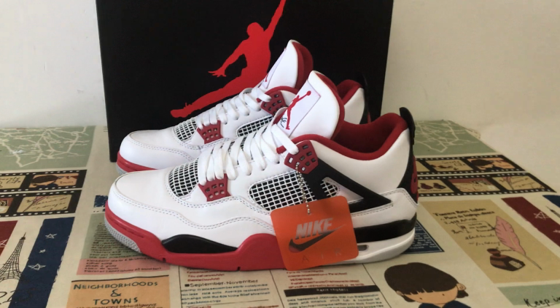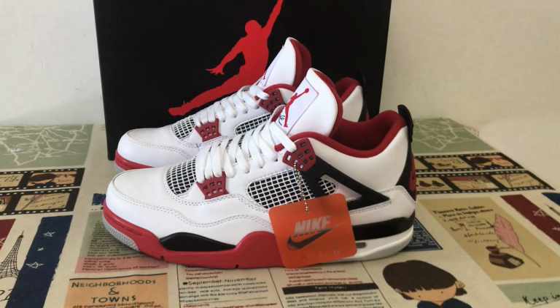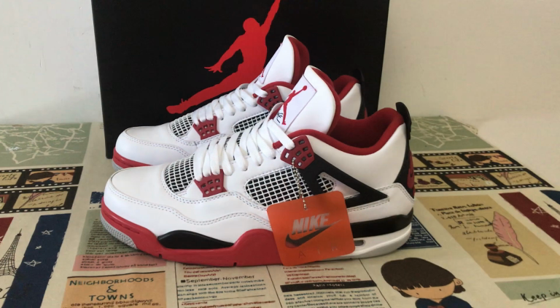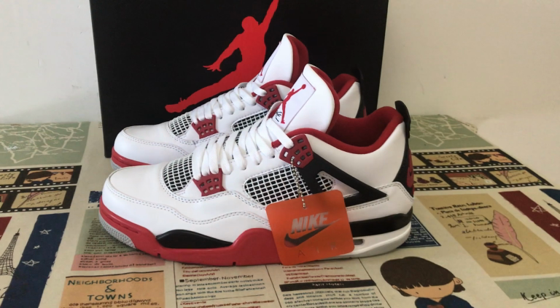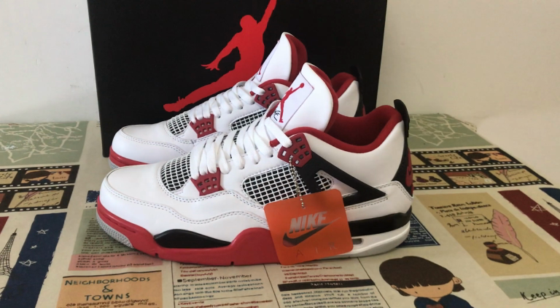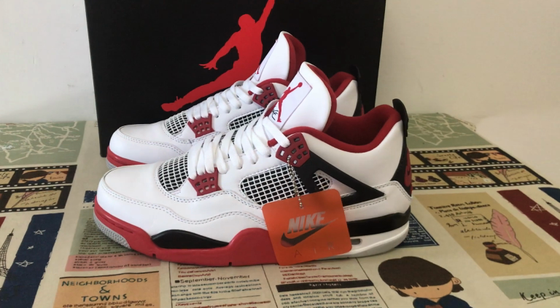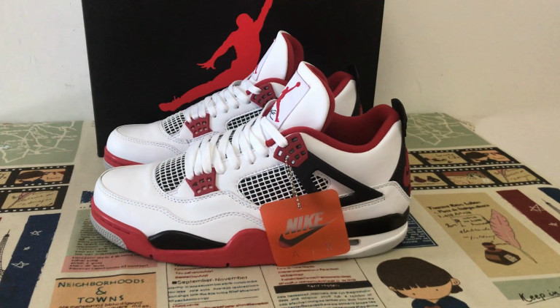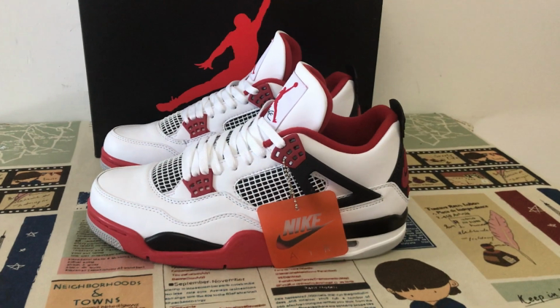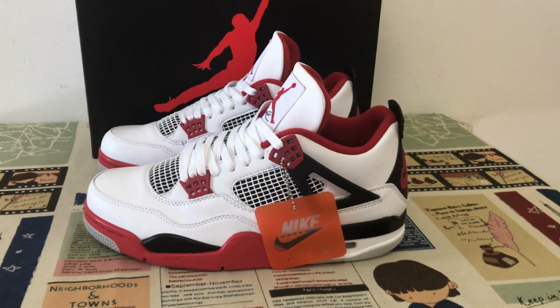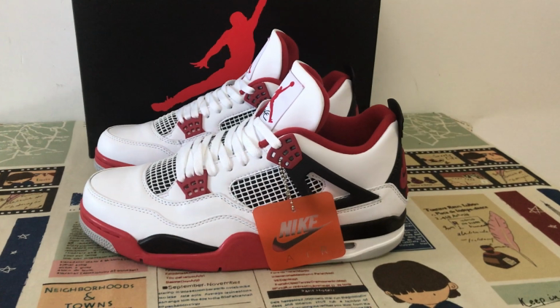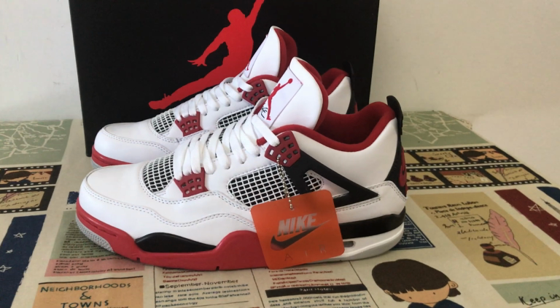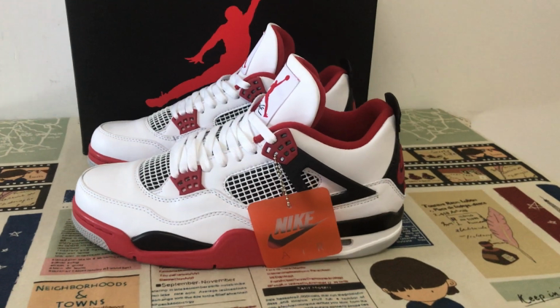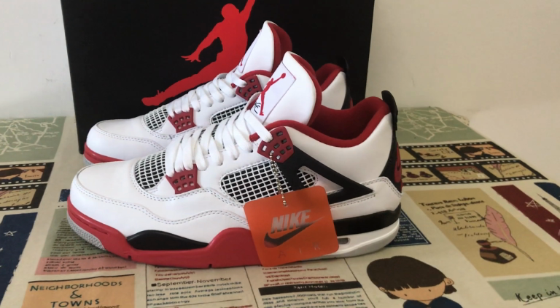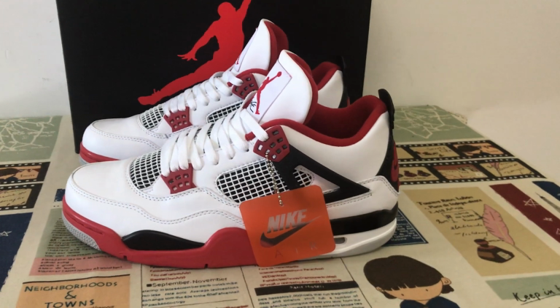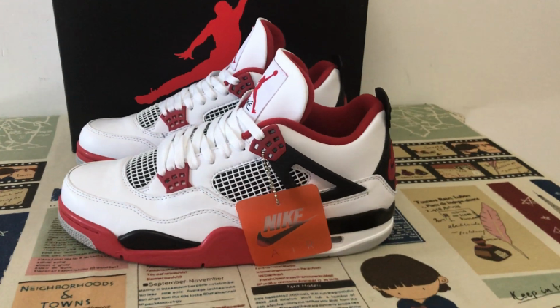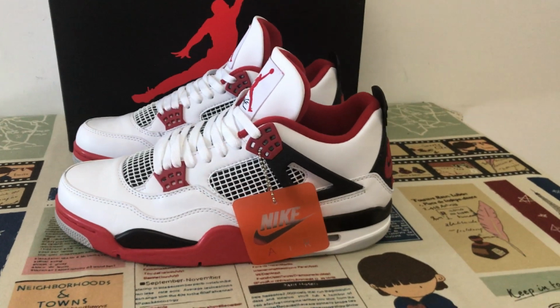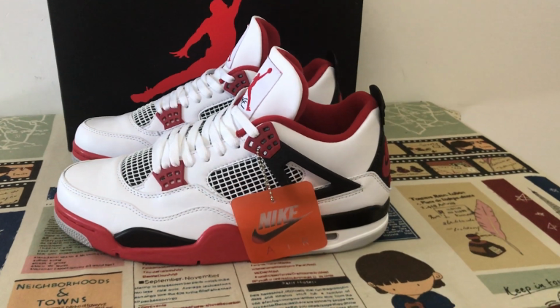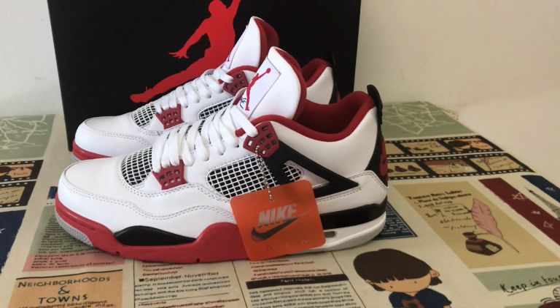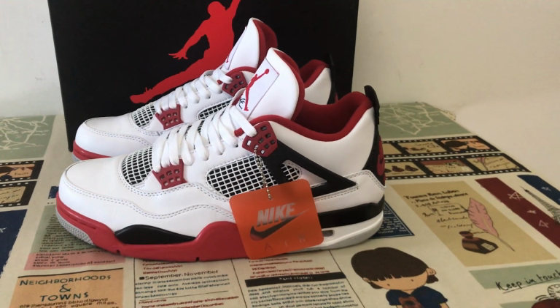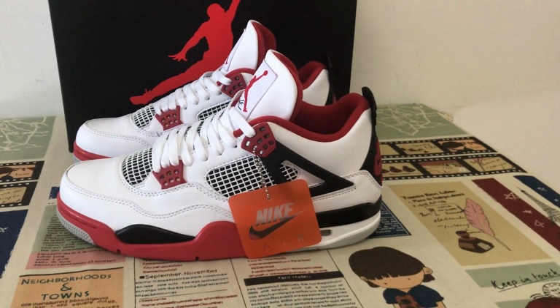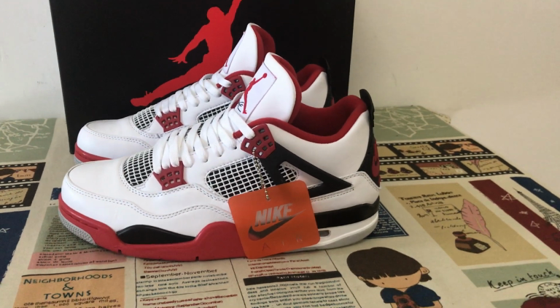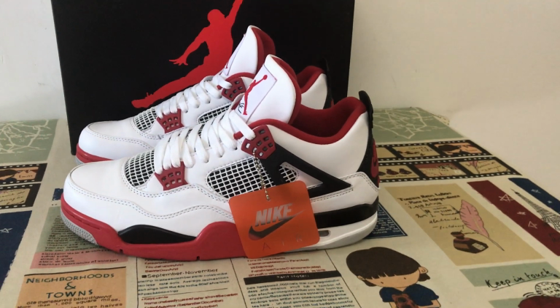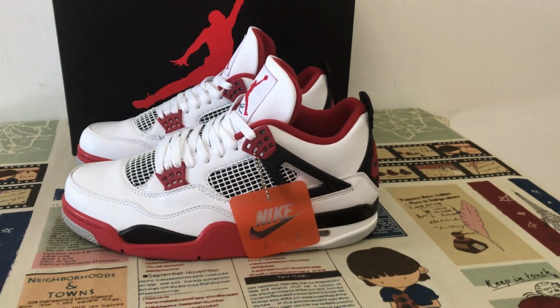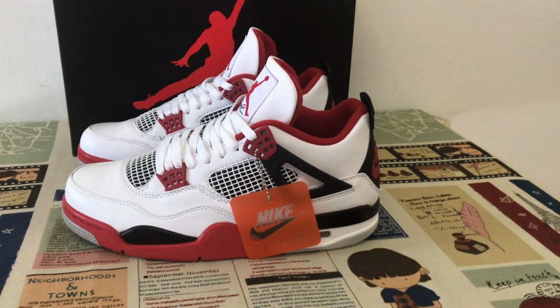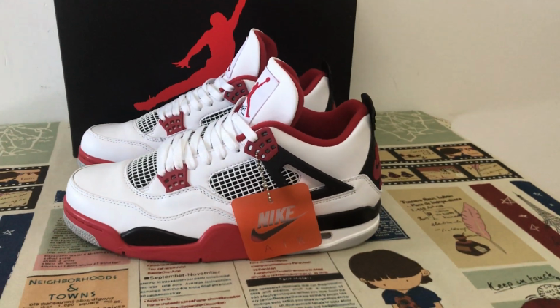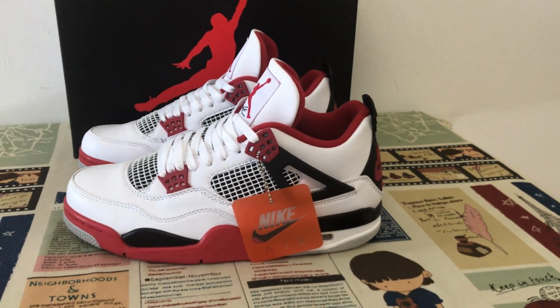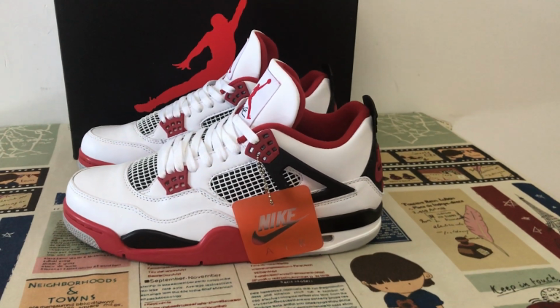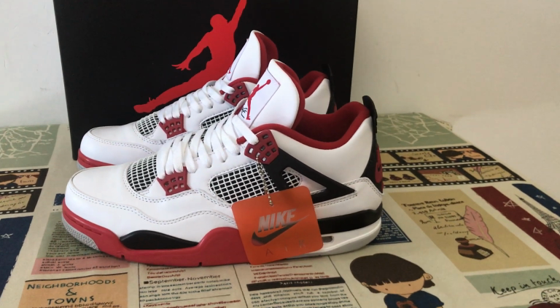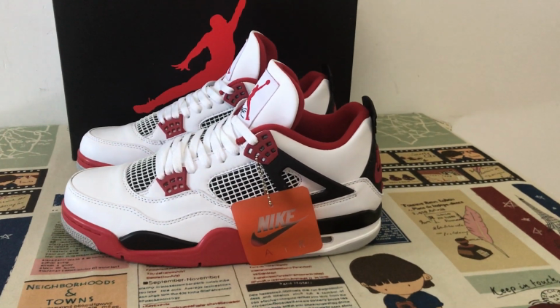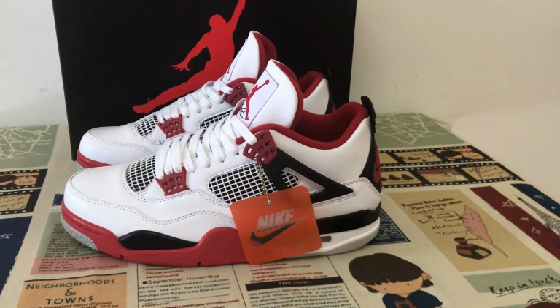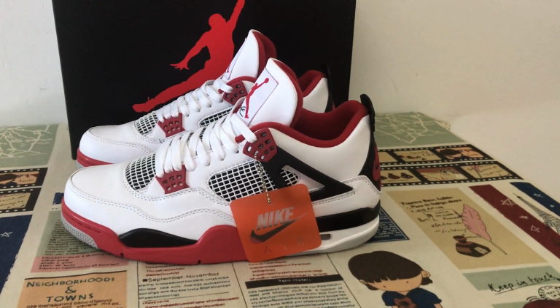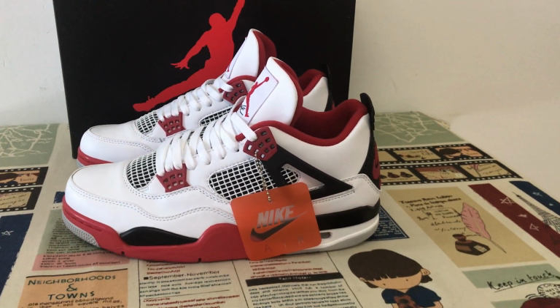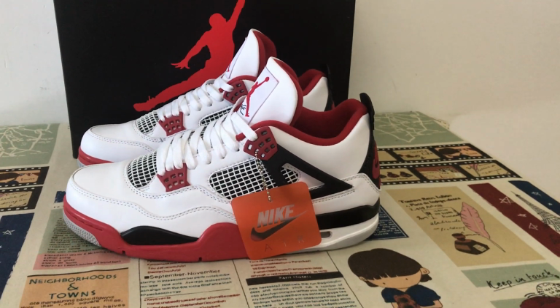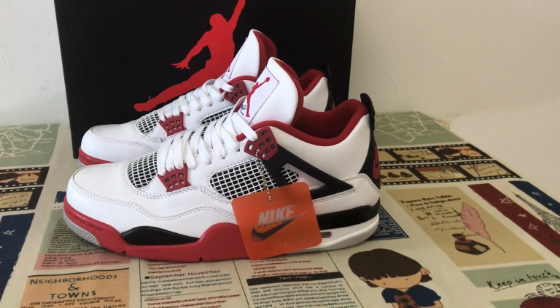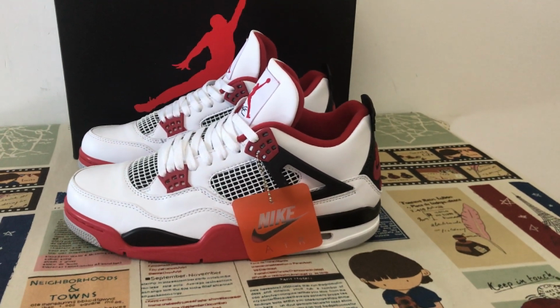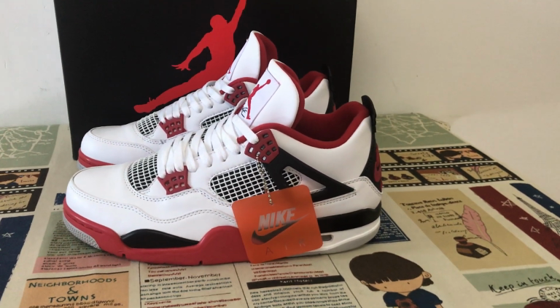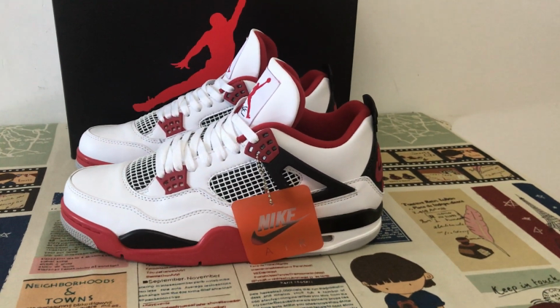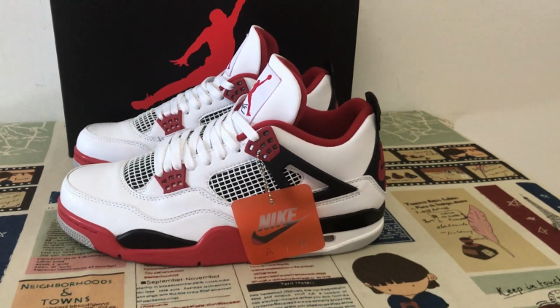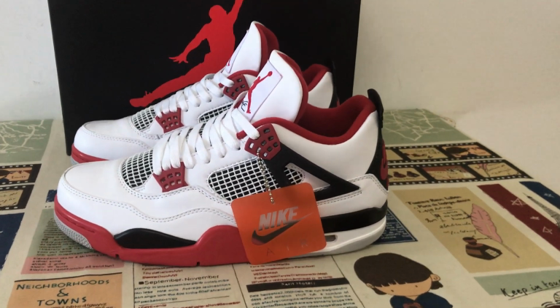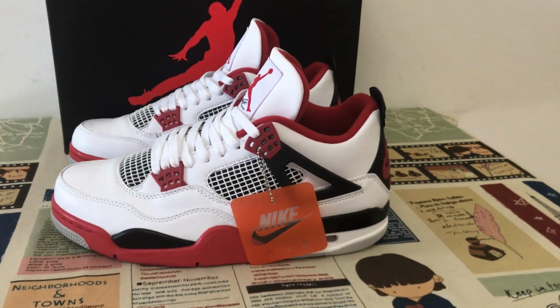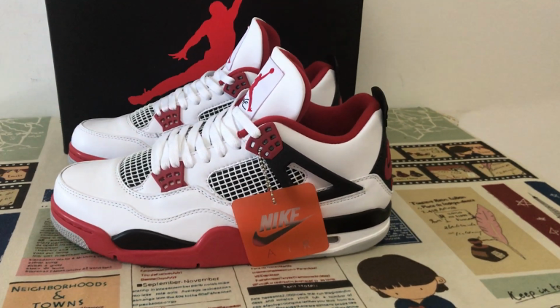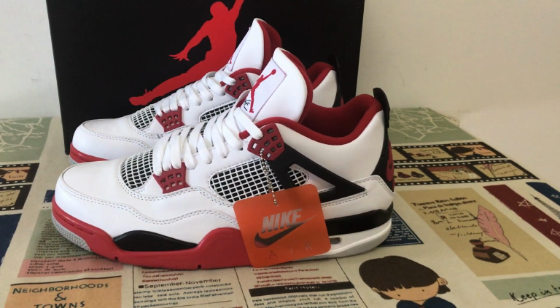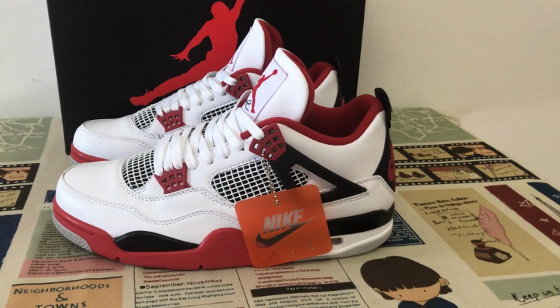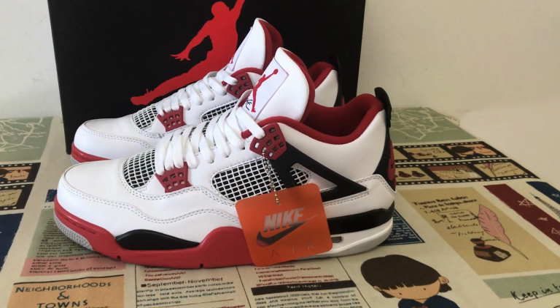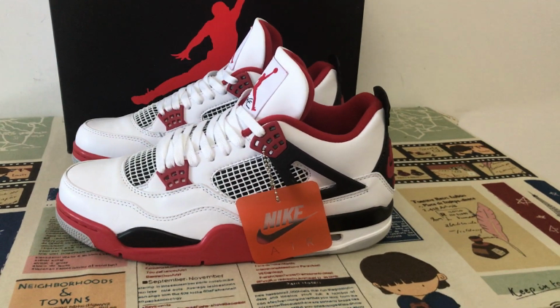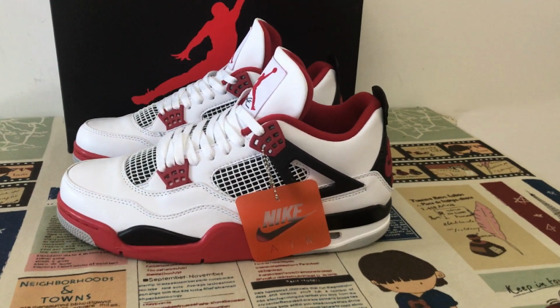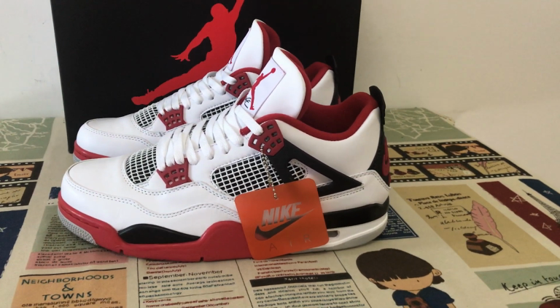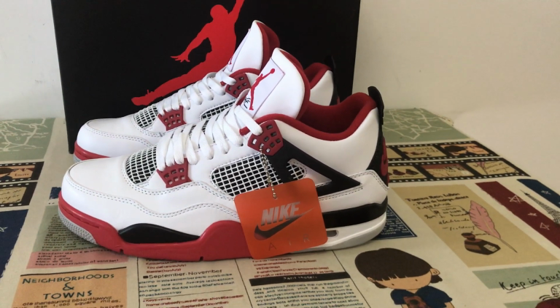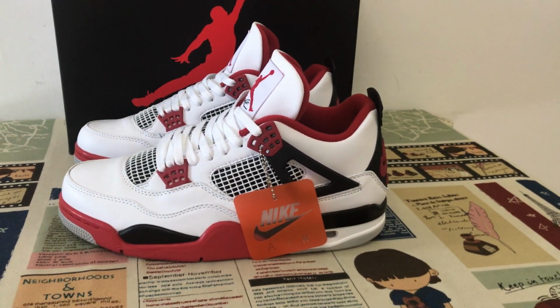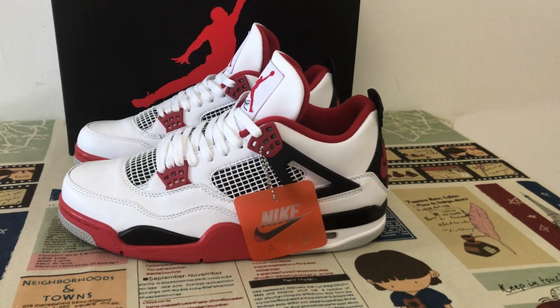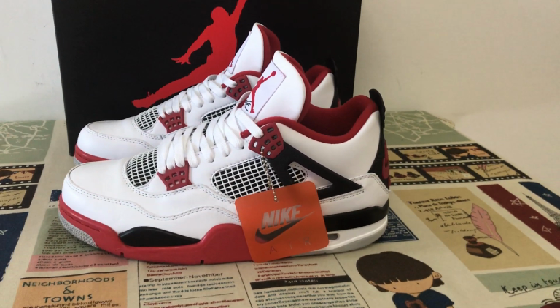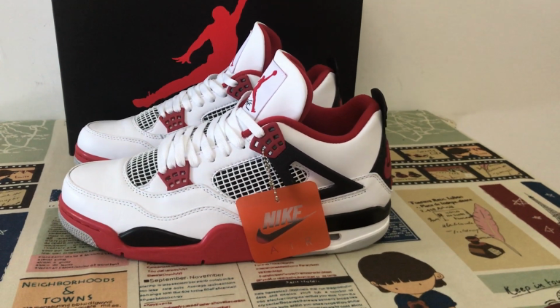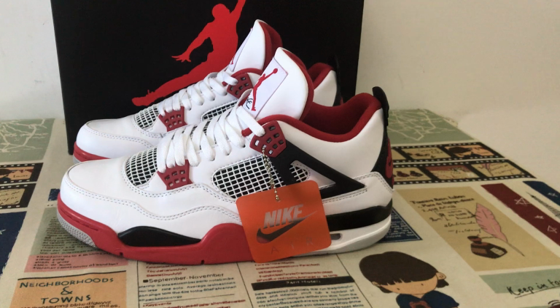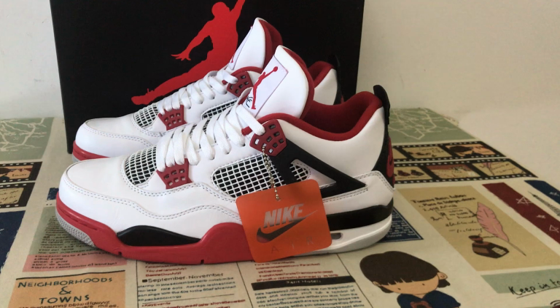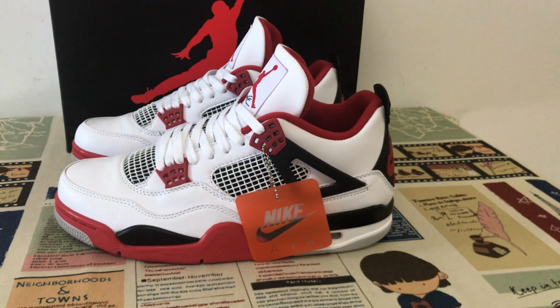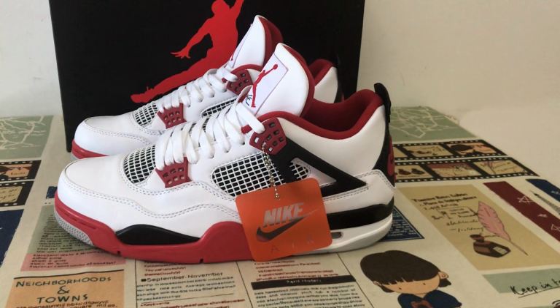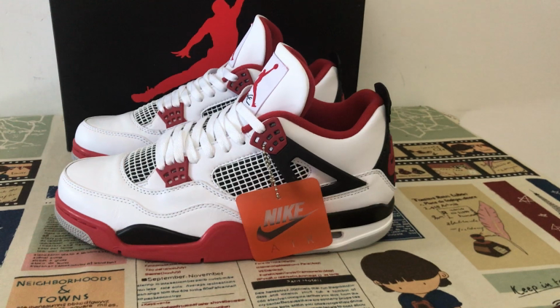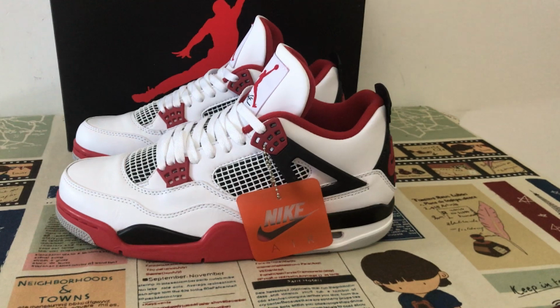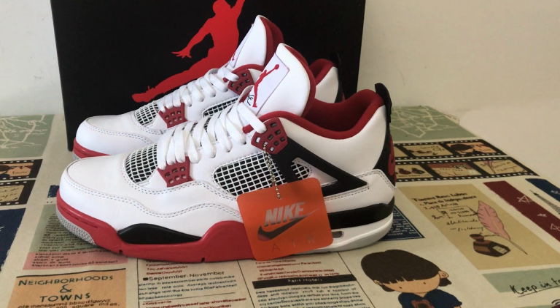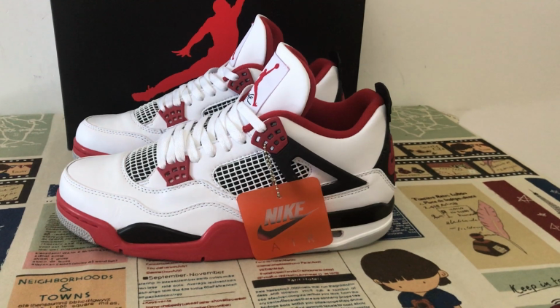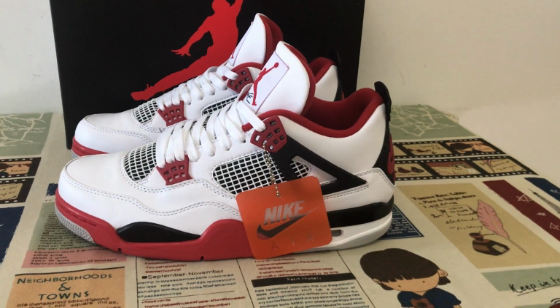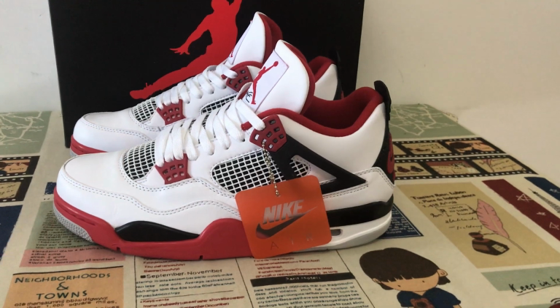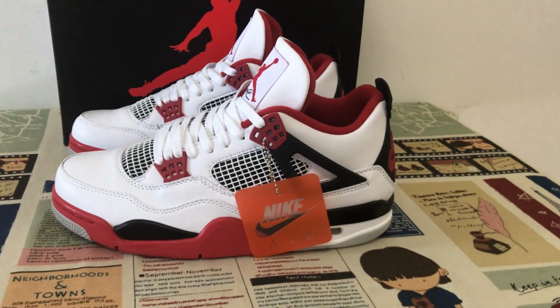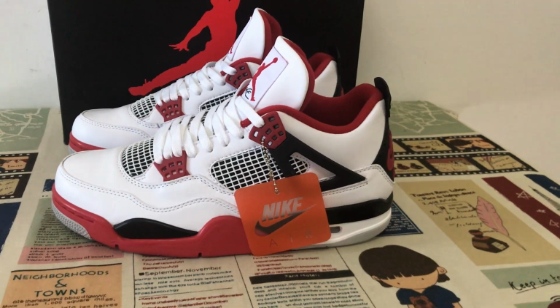Hello friends, today let me show you the classical shoes. I draw them 40G5 red.